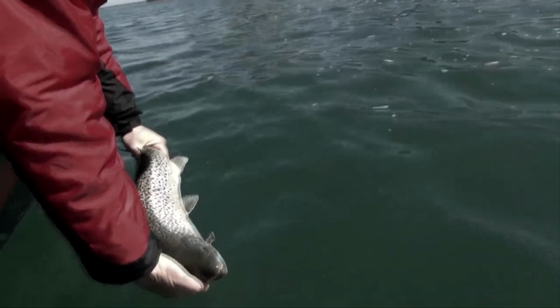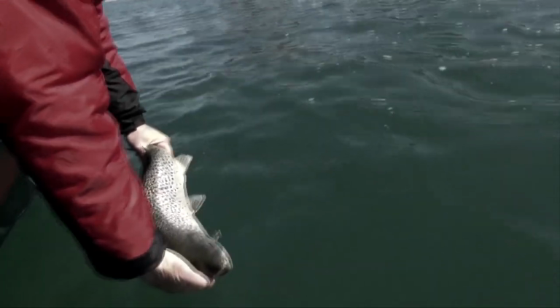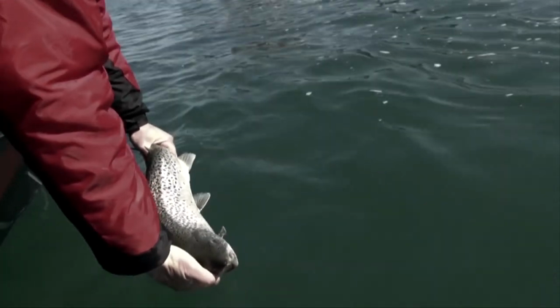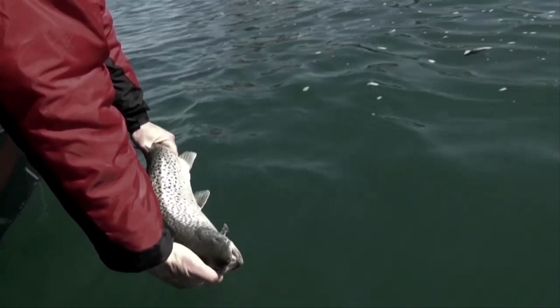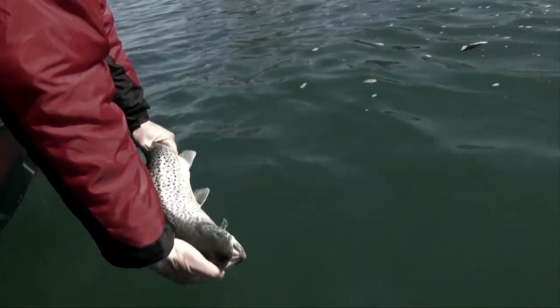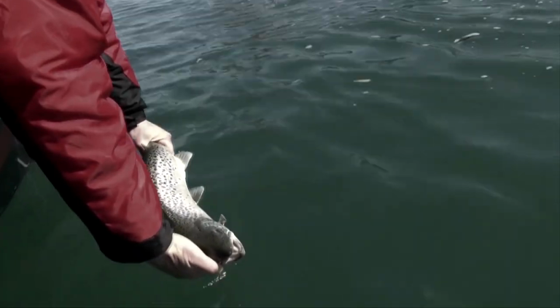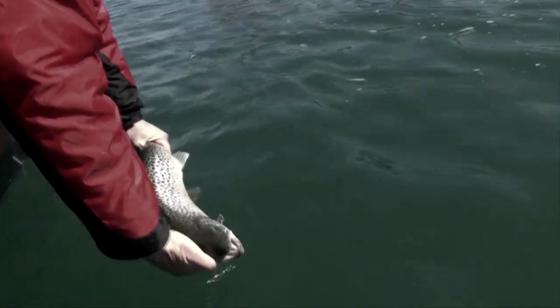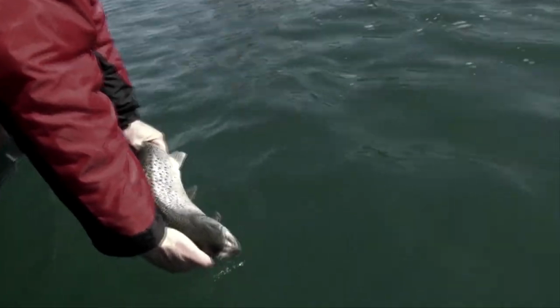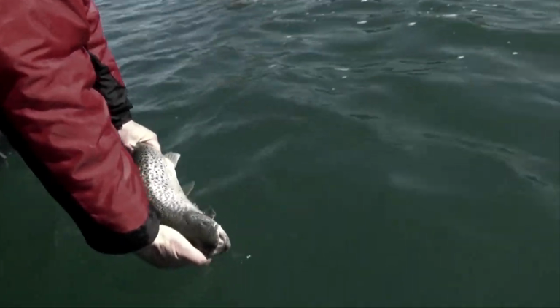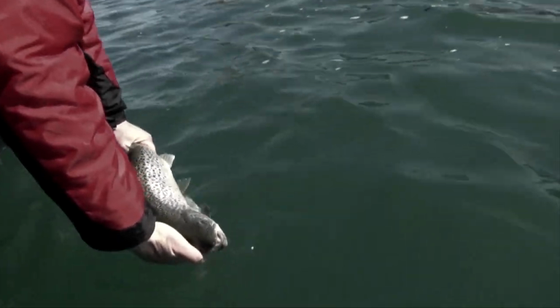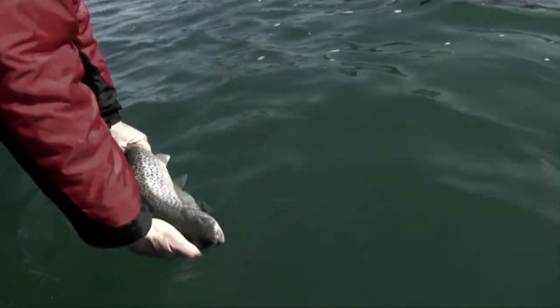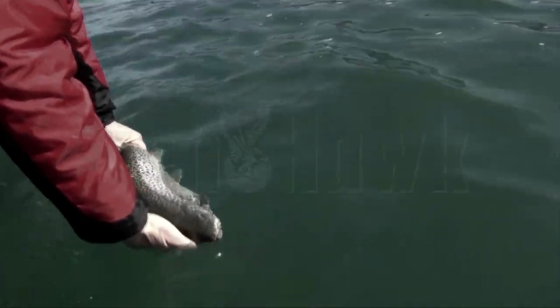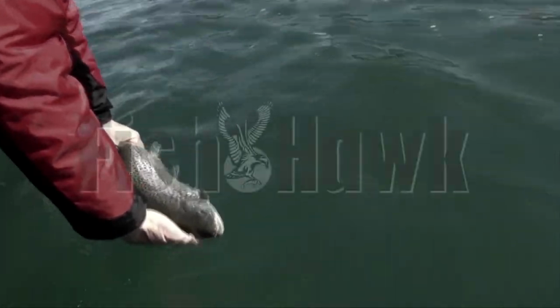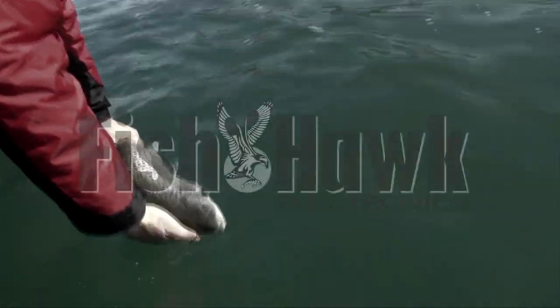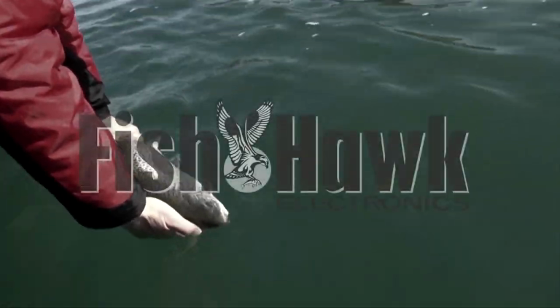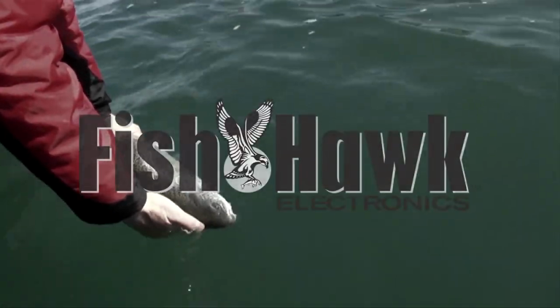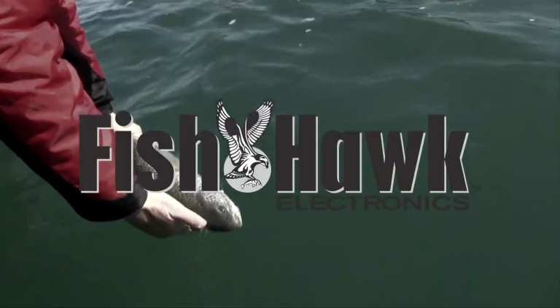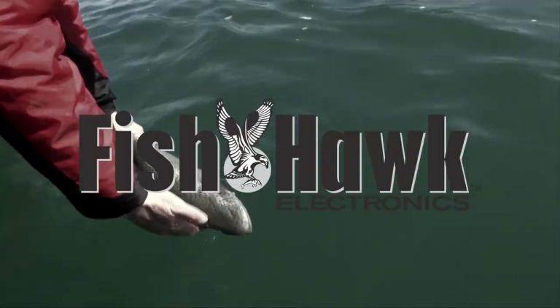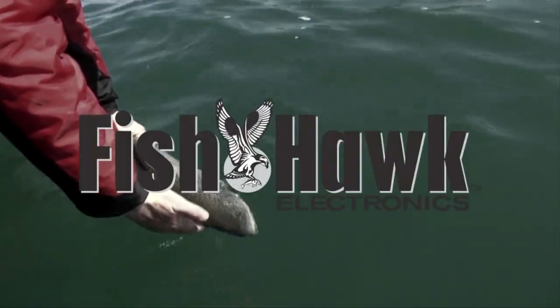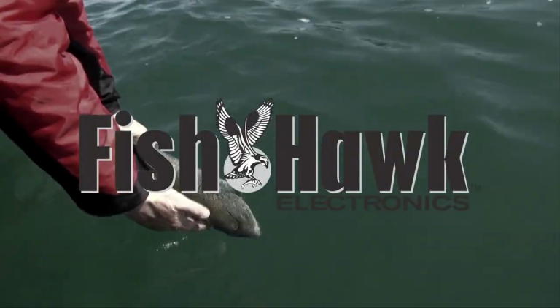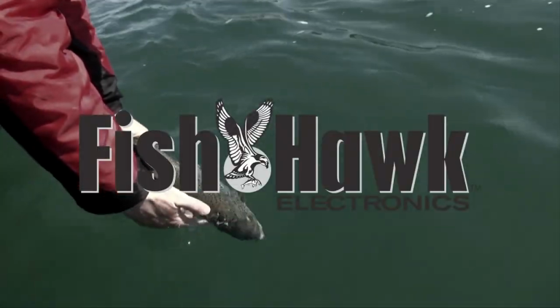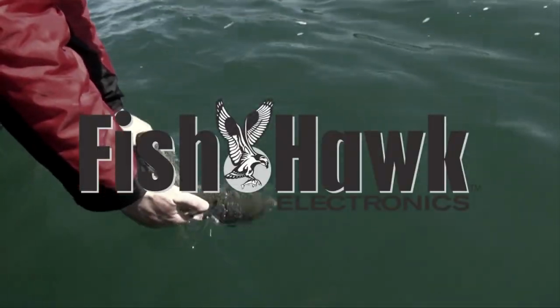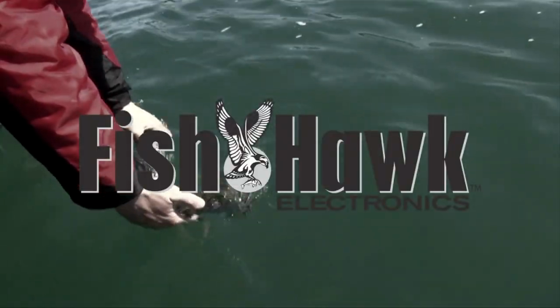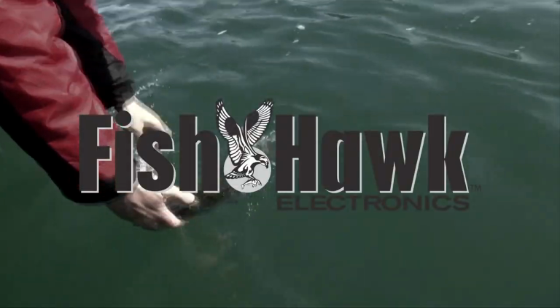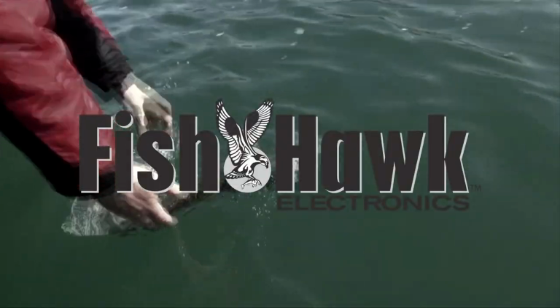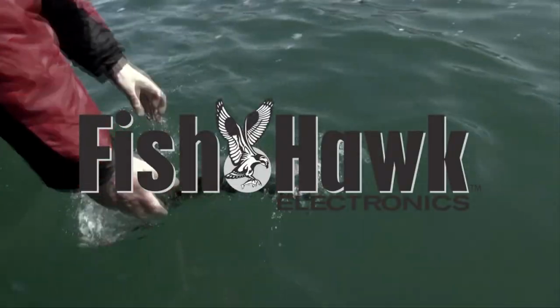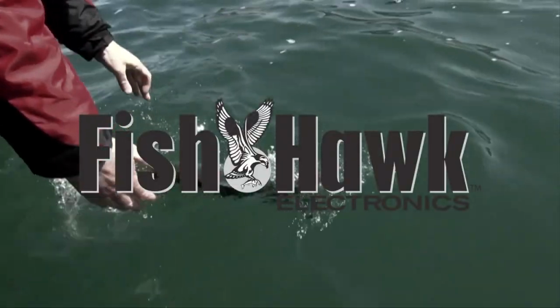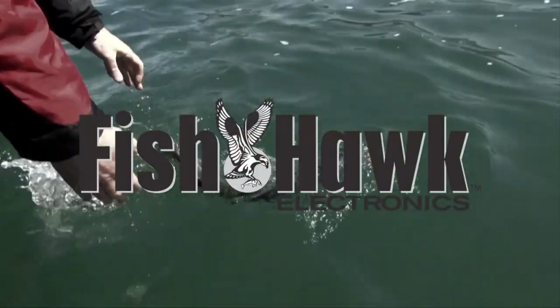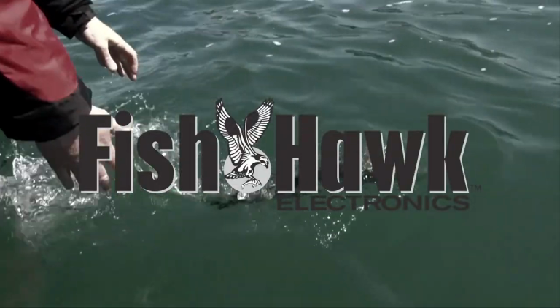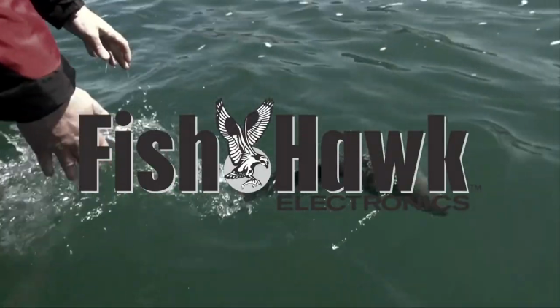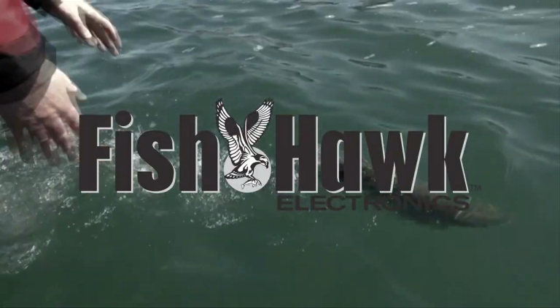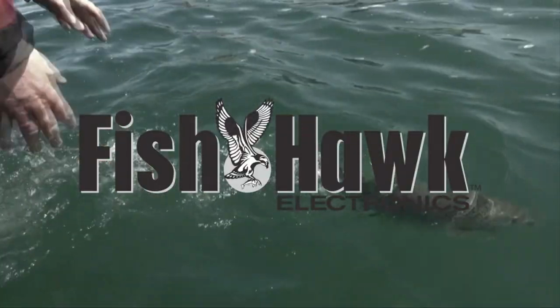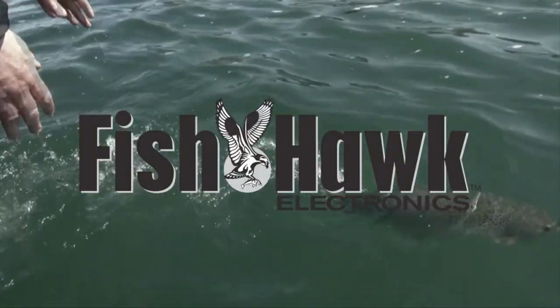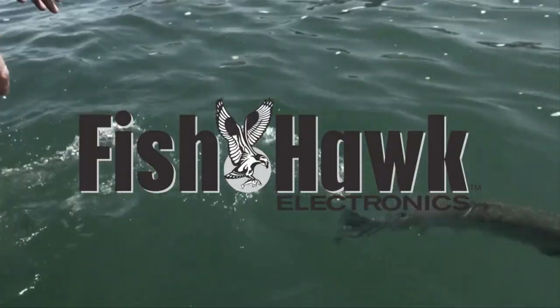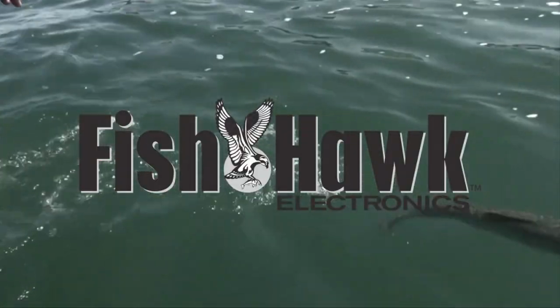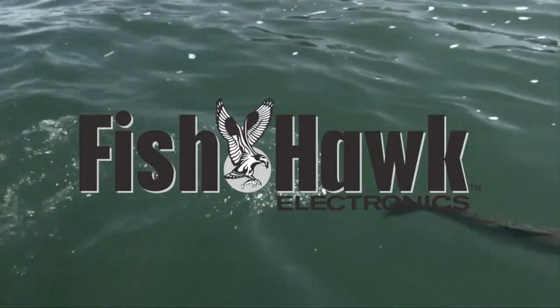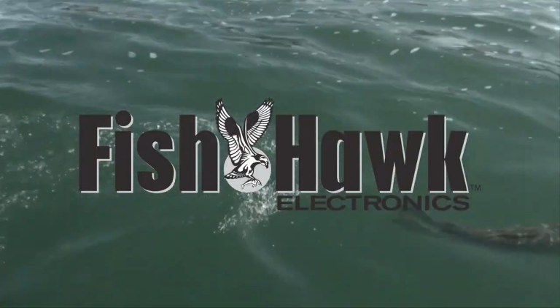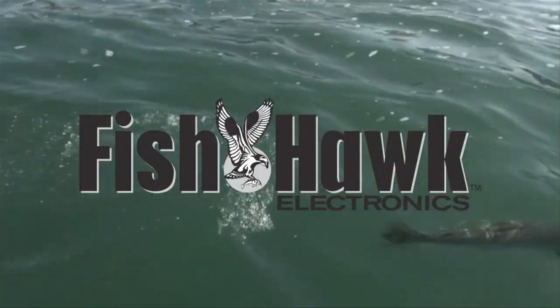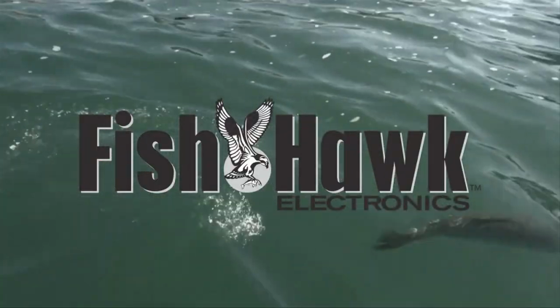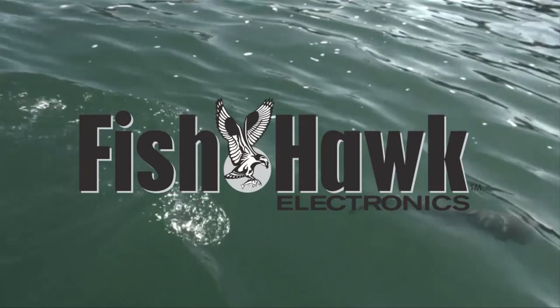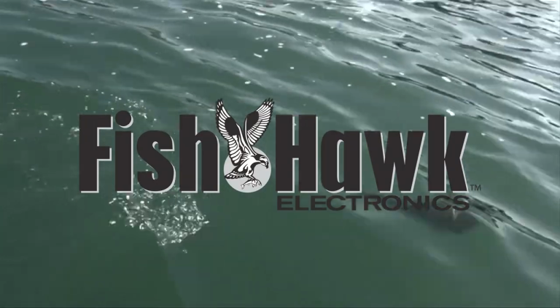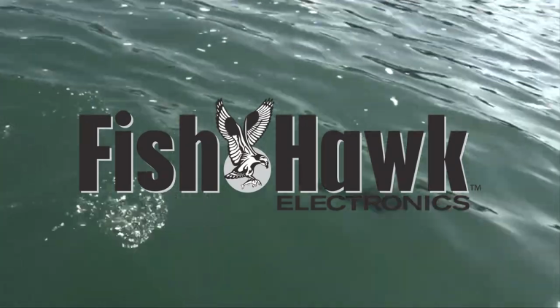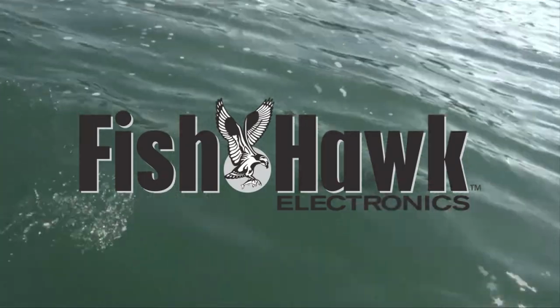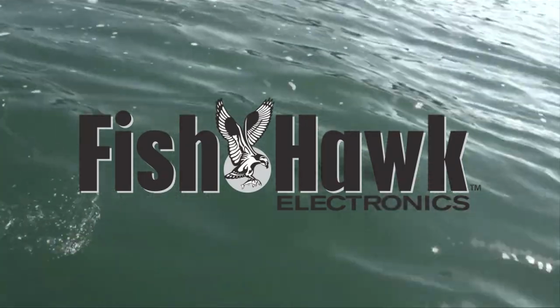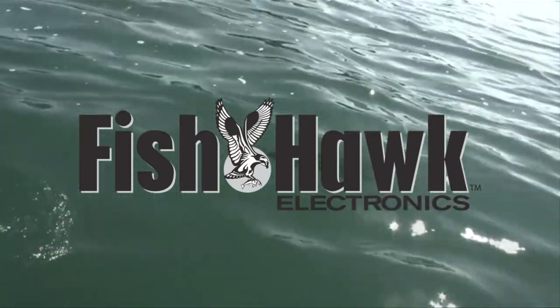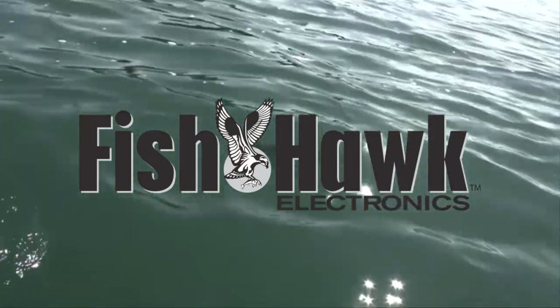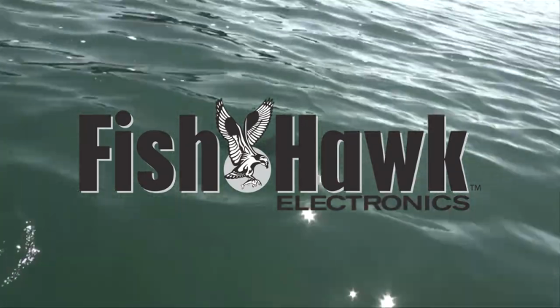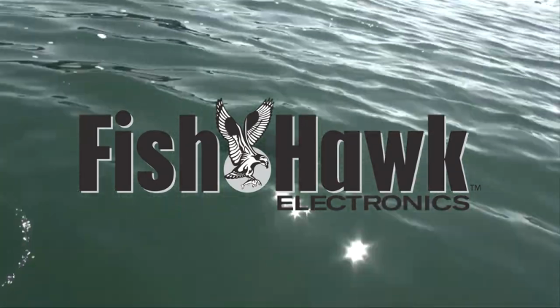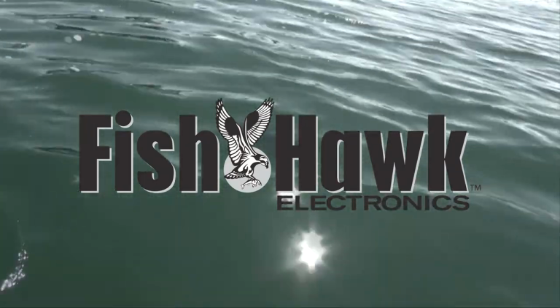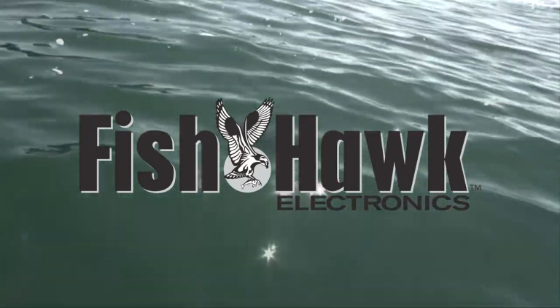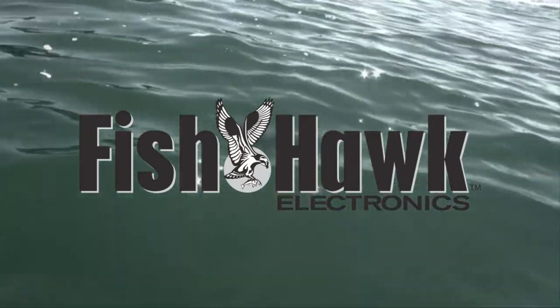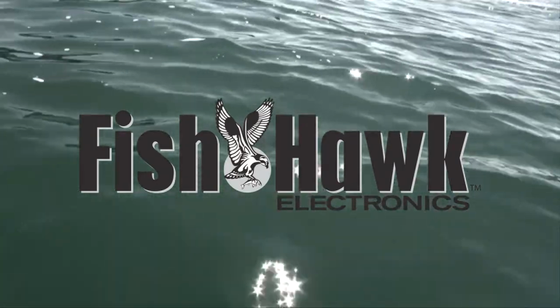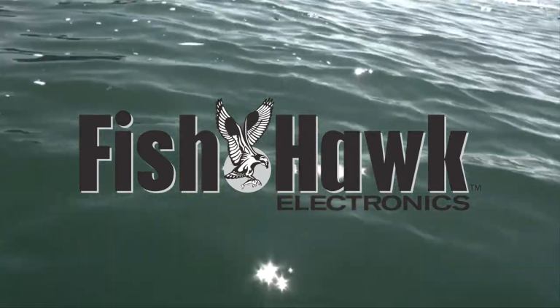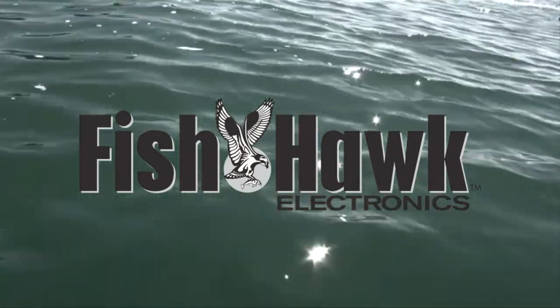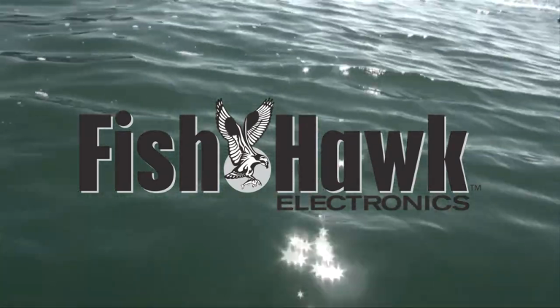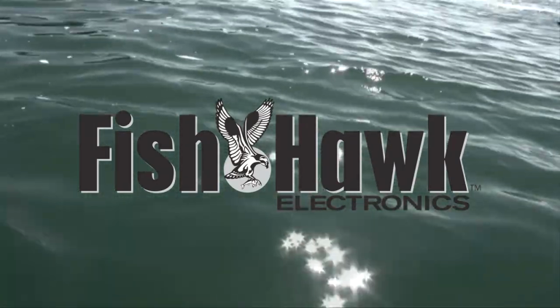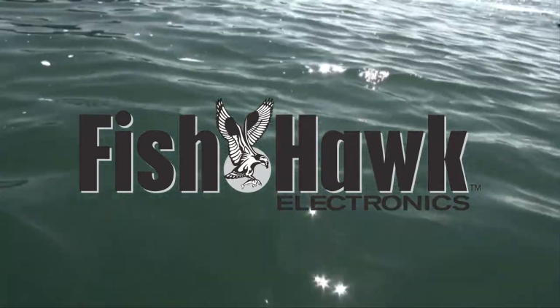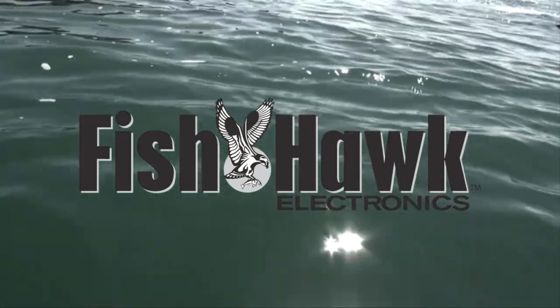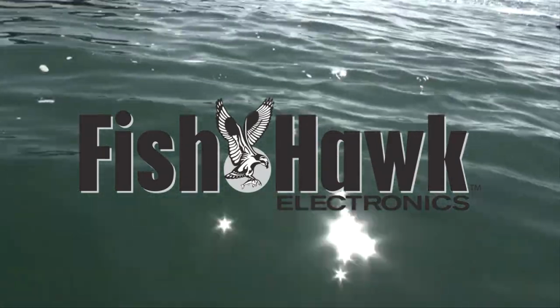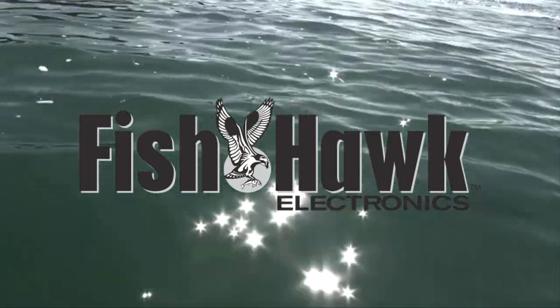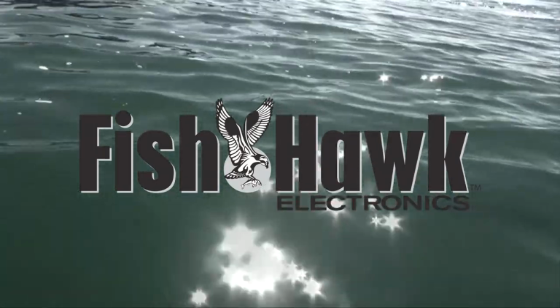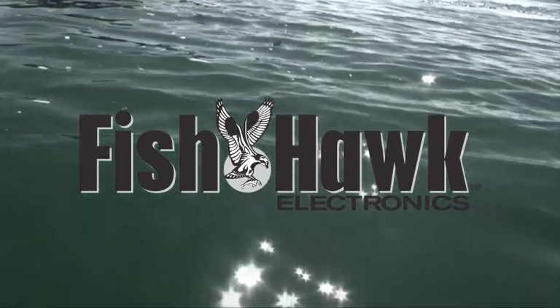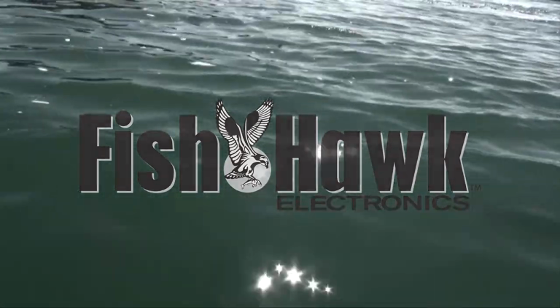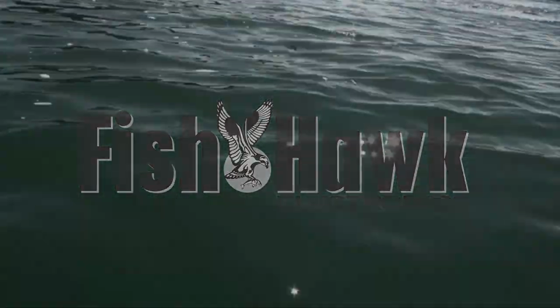Fishing 411 is also brought to you by Fishhawk Electronics, featuring Fishhawk's Catch Fish Guaranteed.